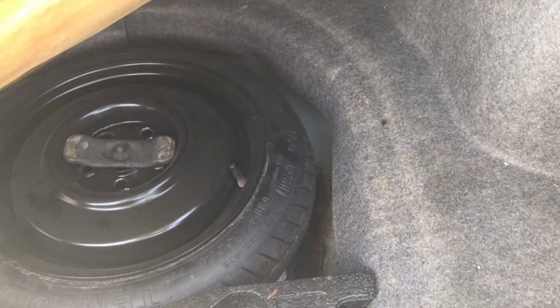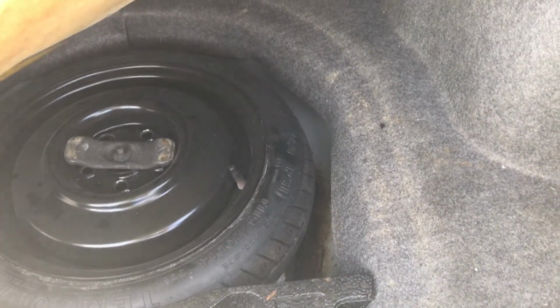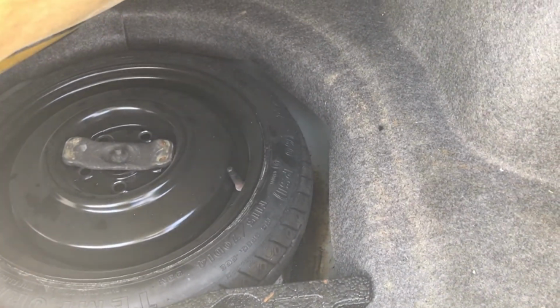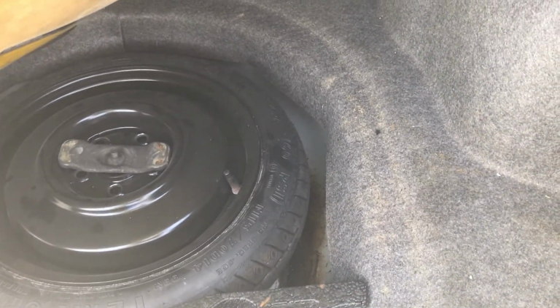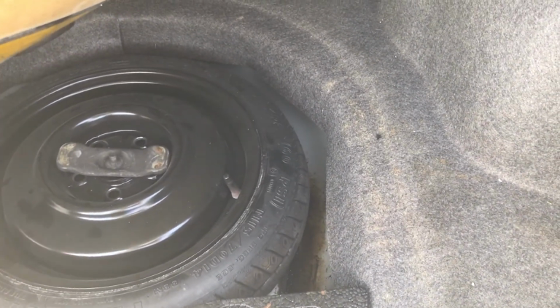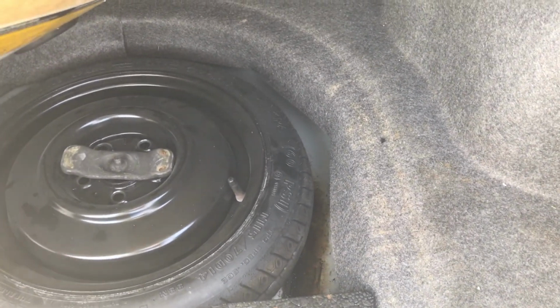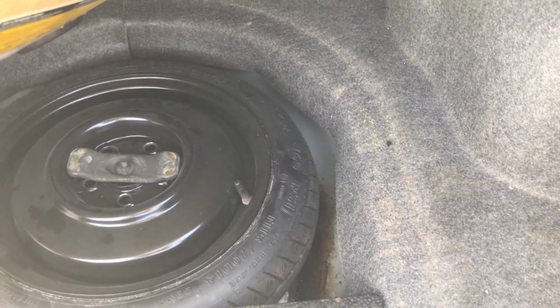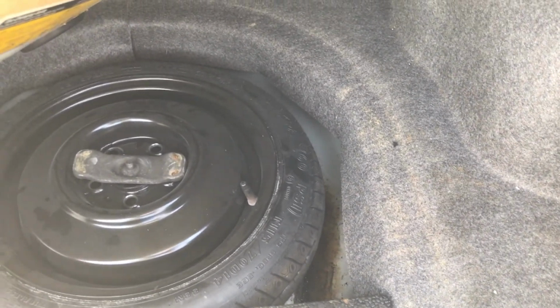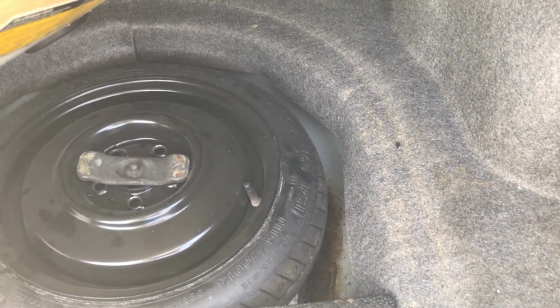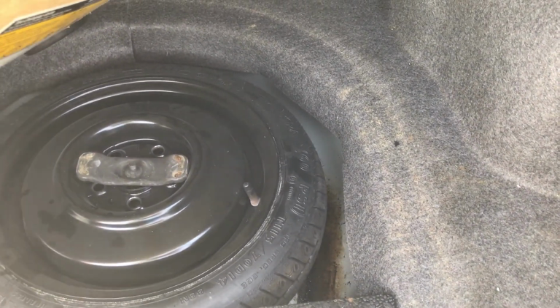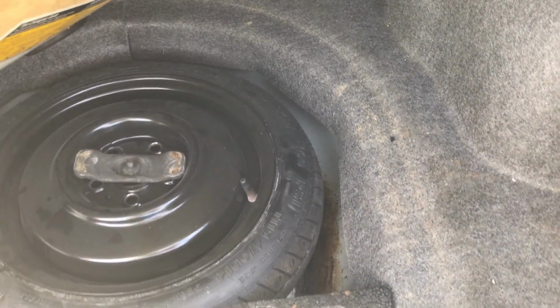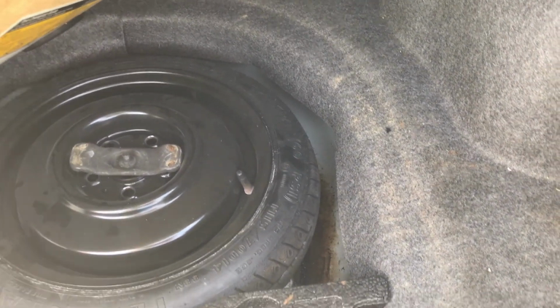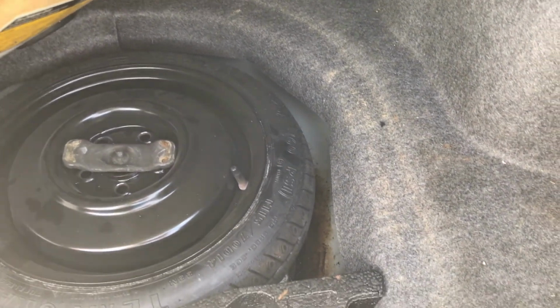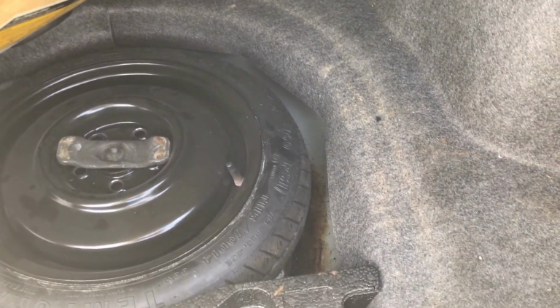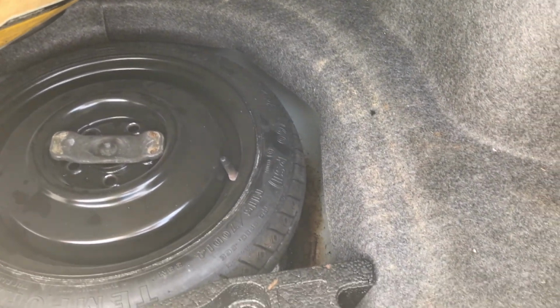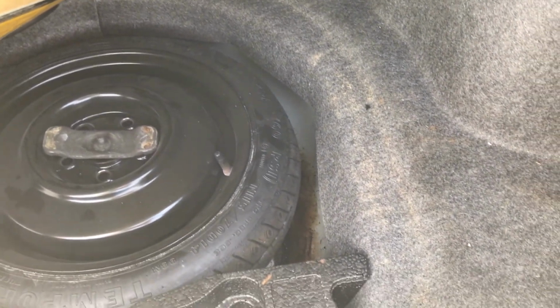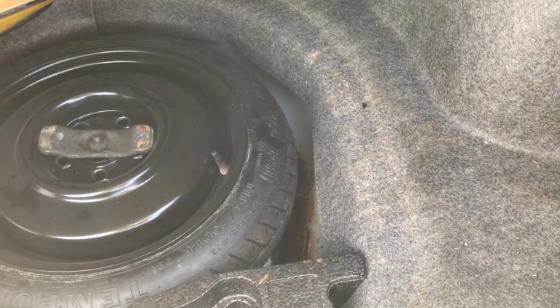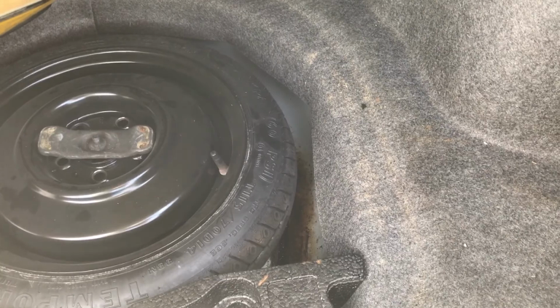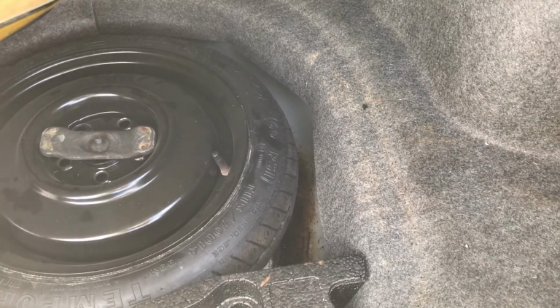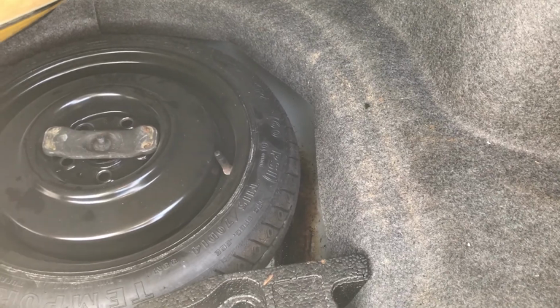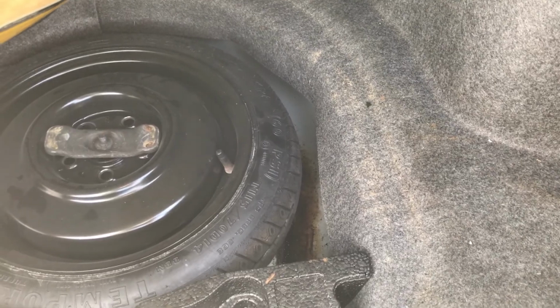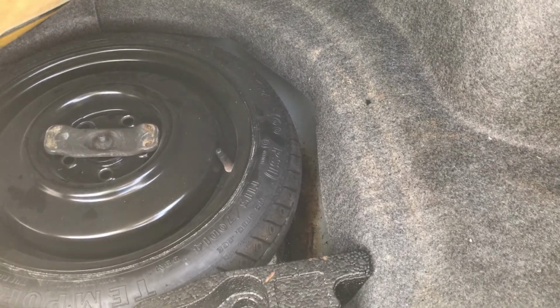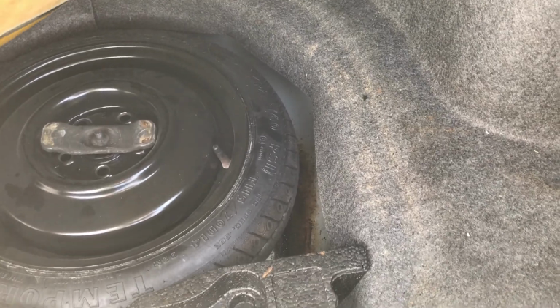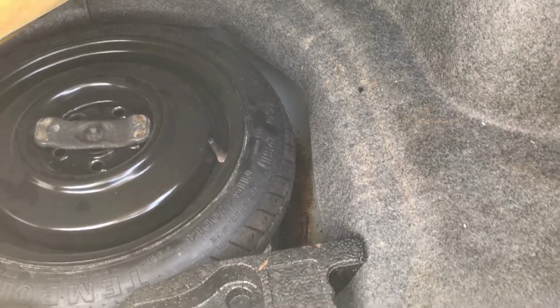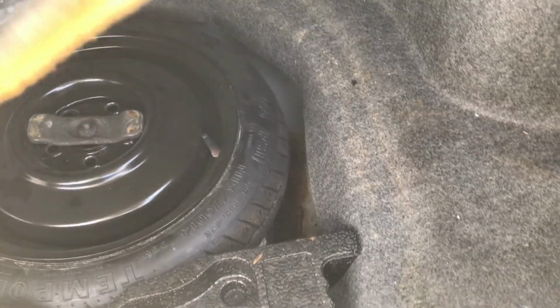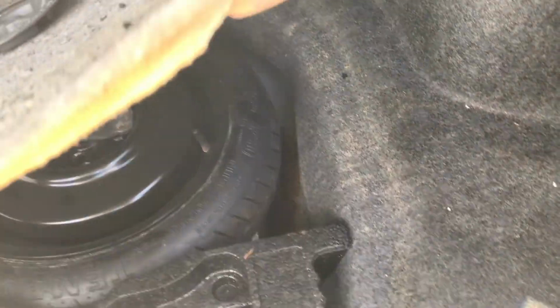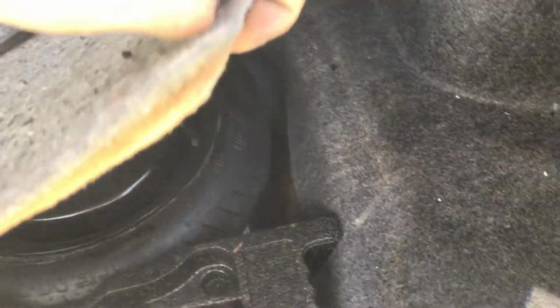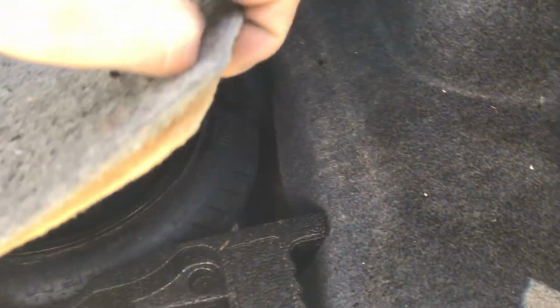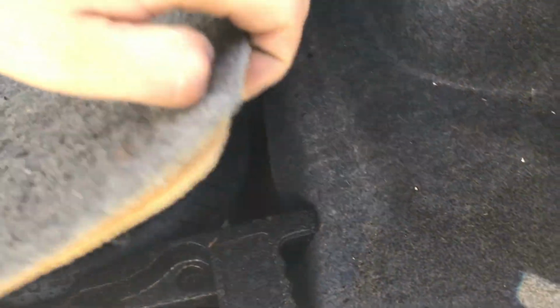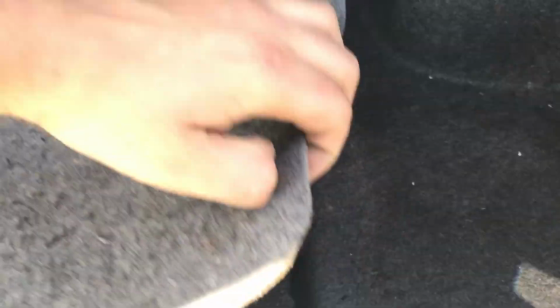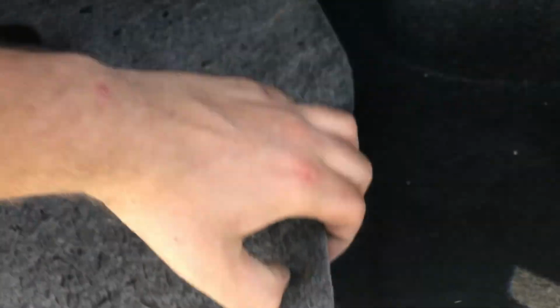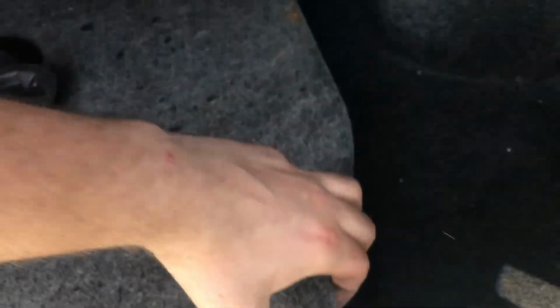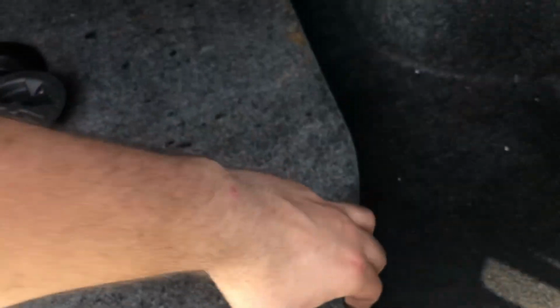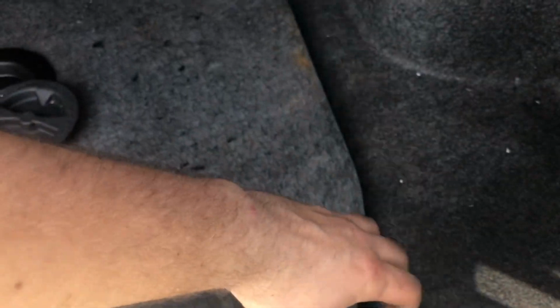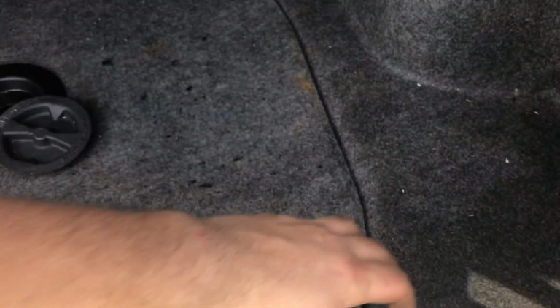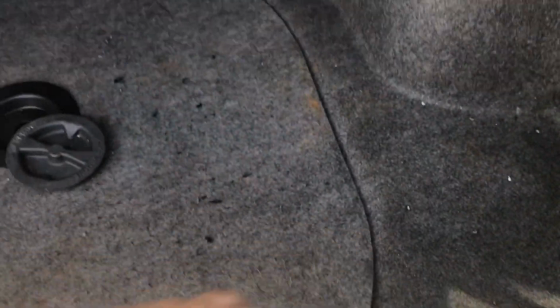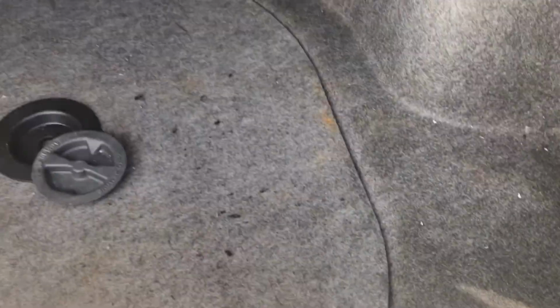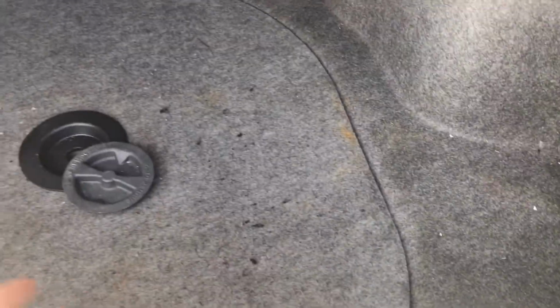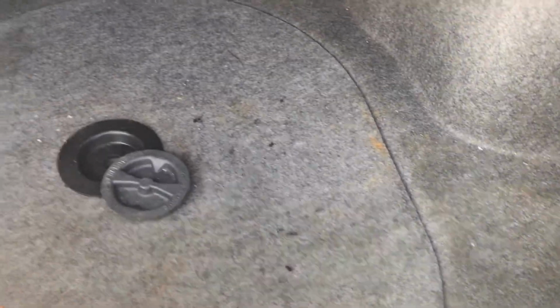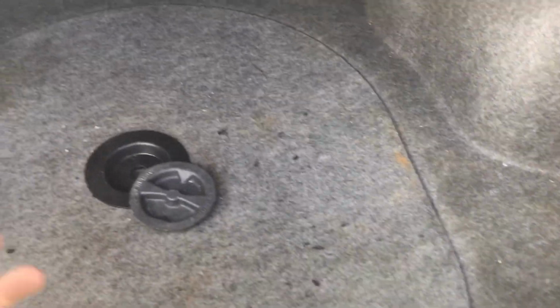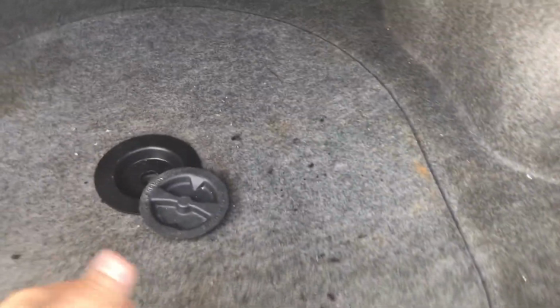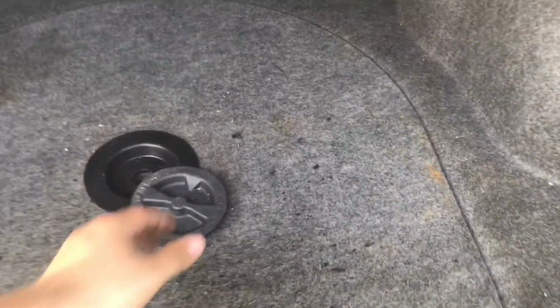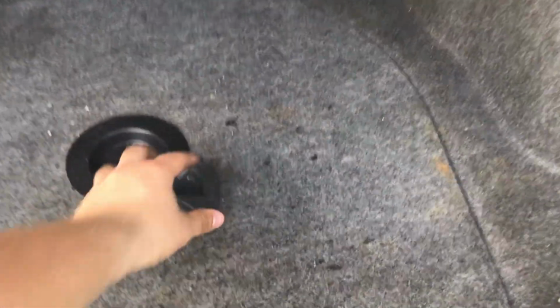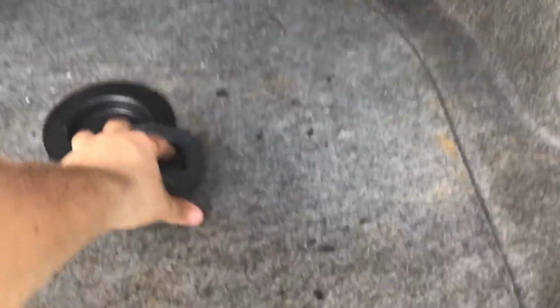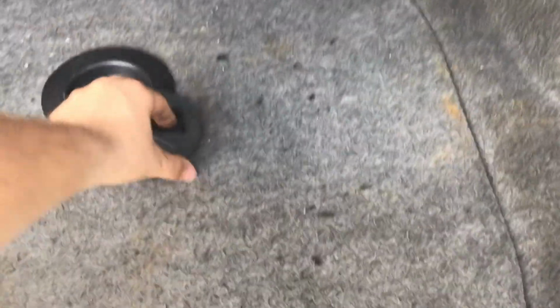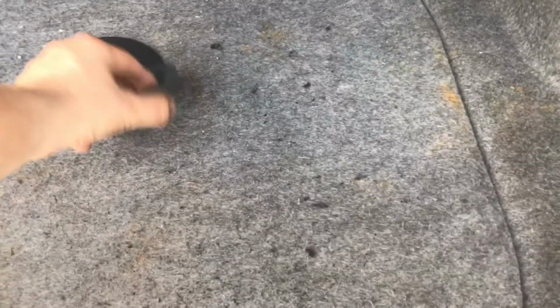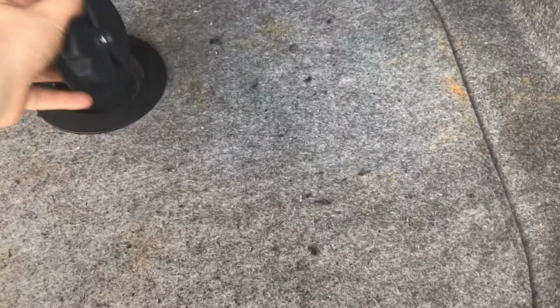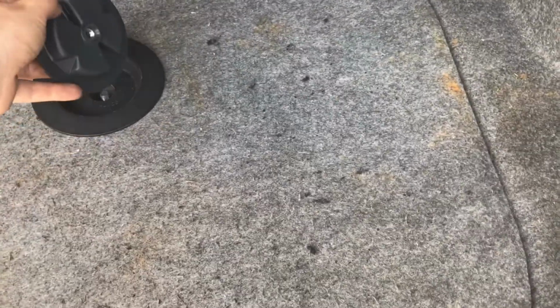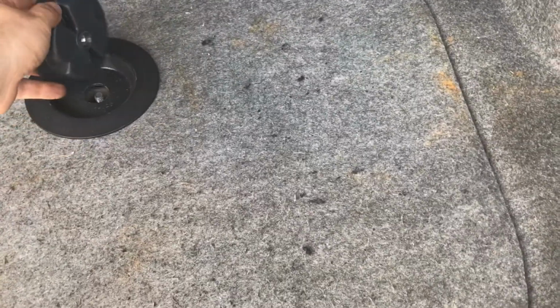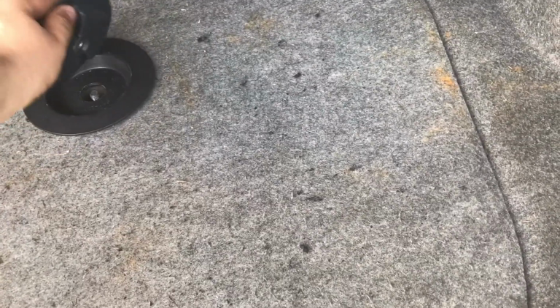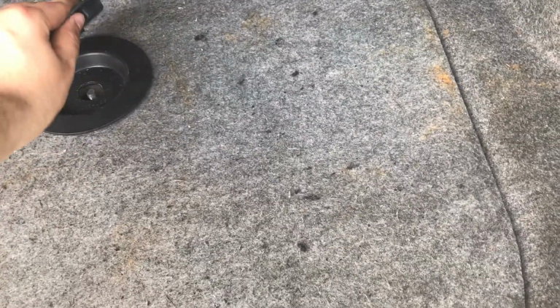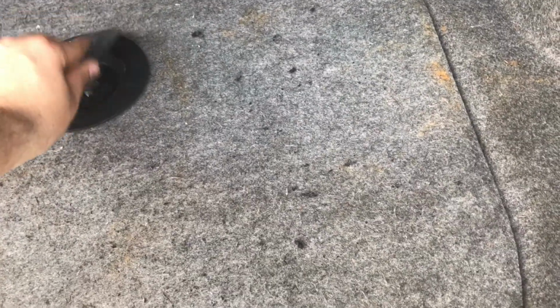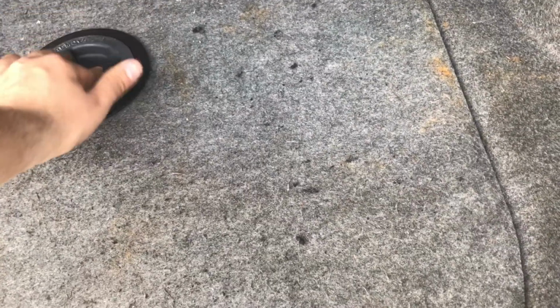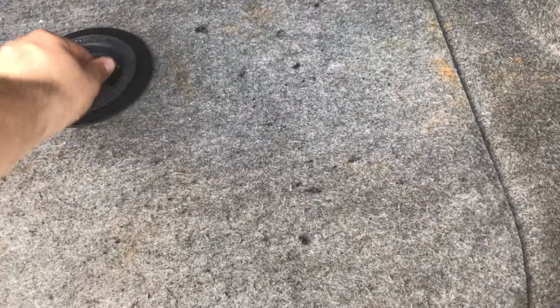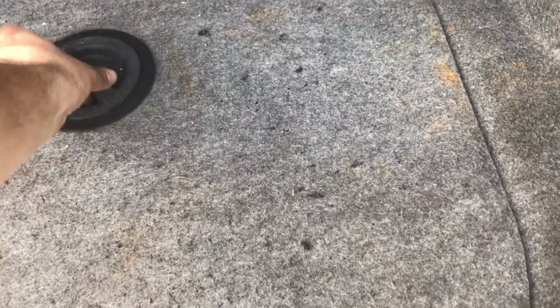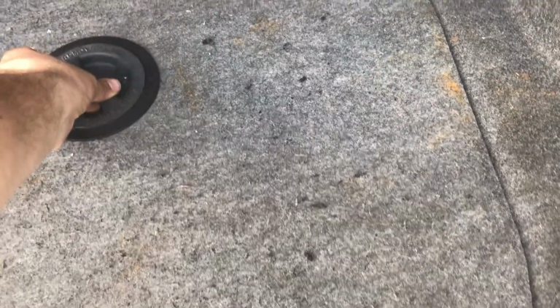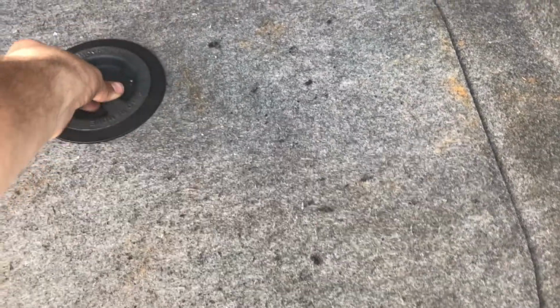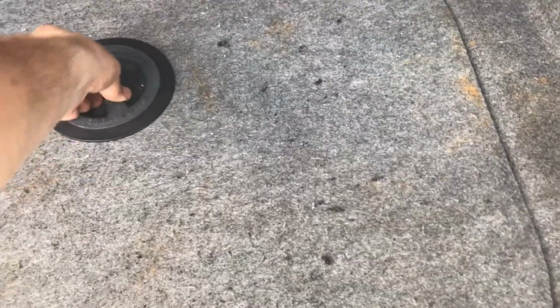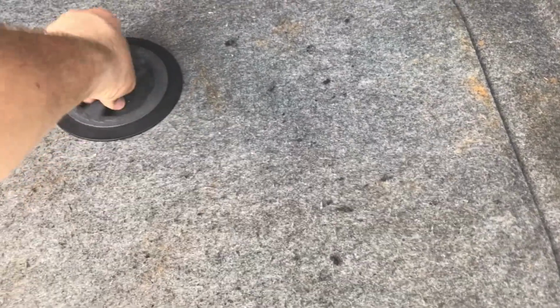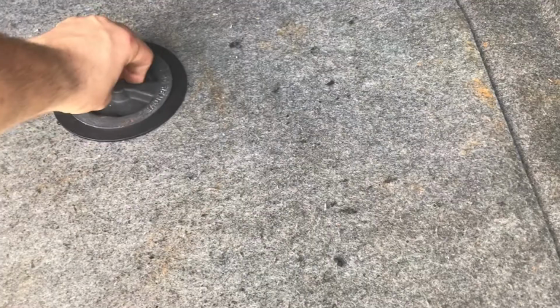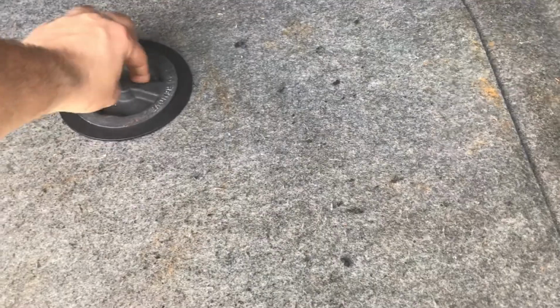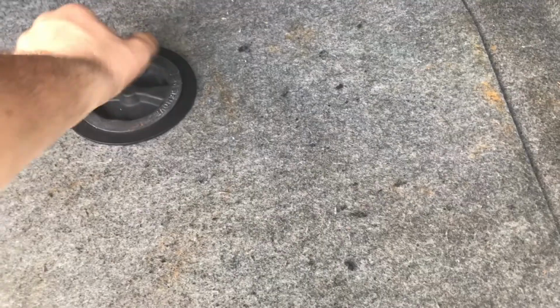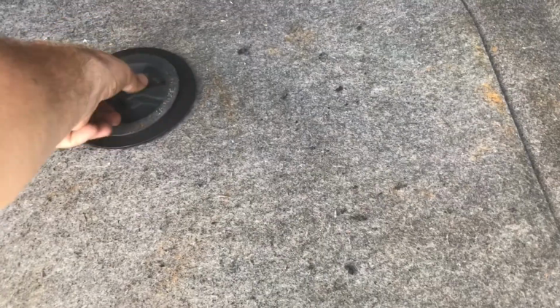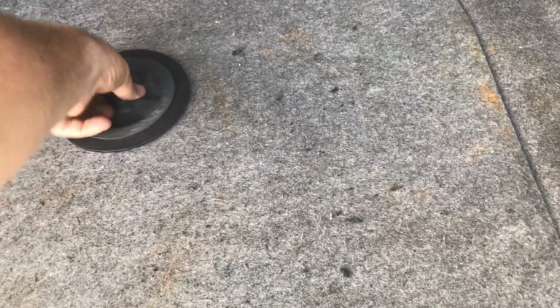There's a spare tire under here and it looks like it's never been used actually. Nice — that's a good thing.